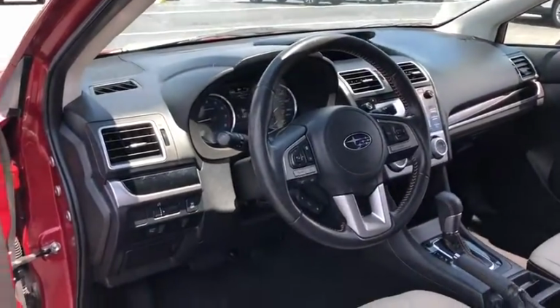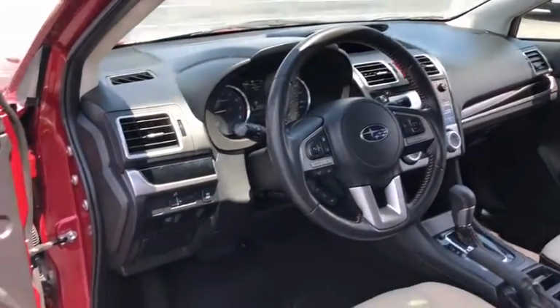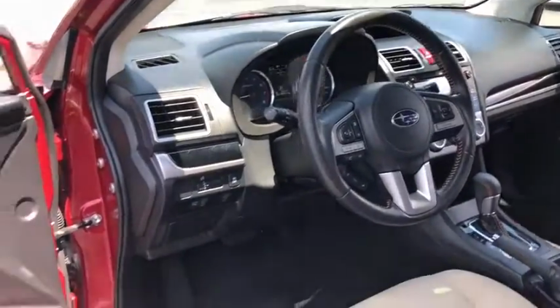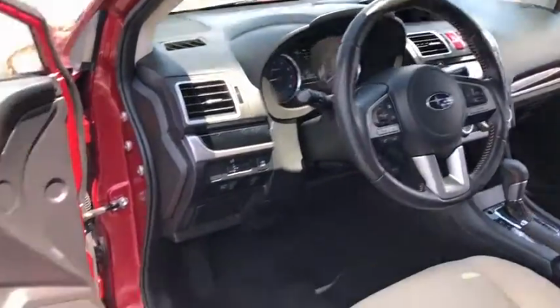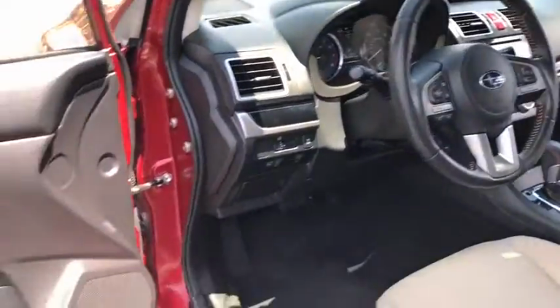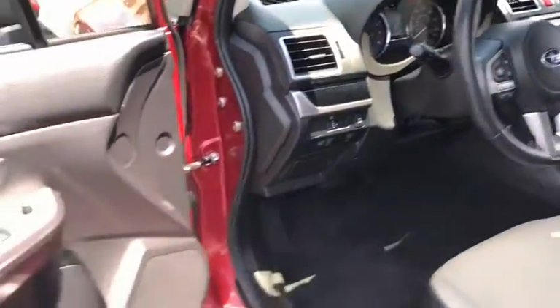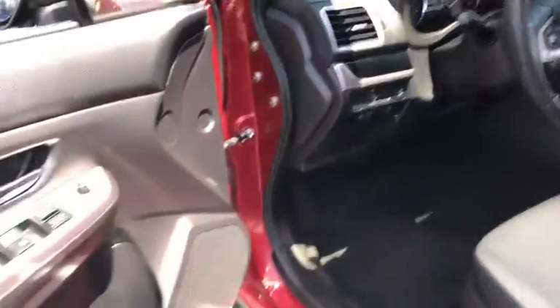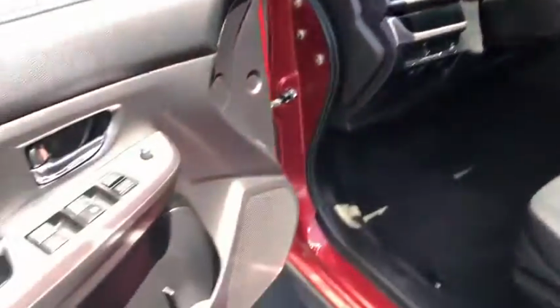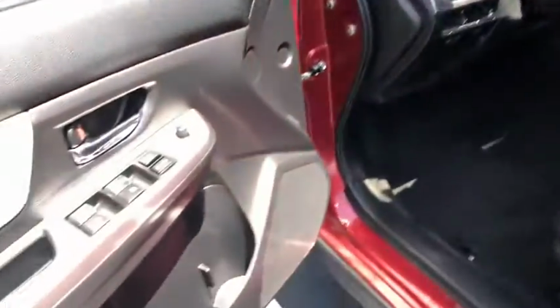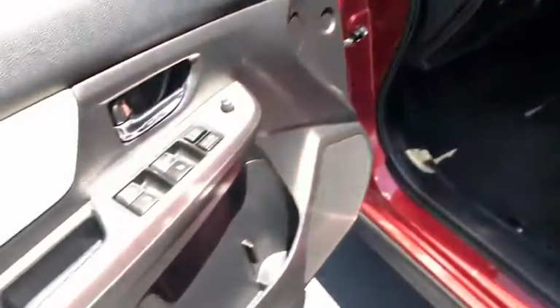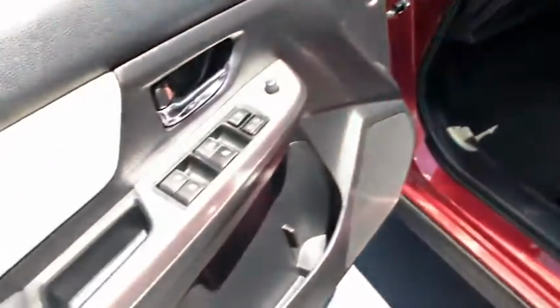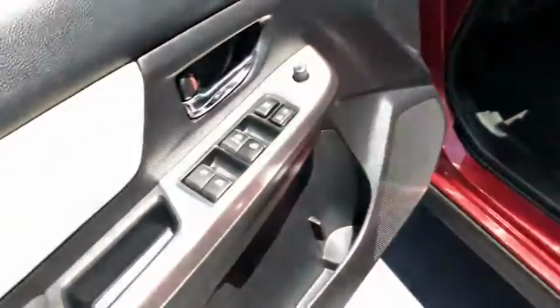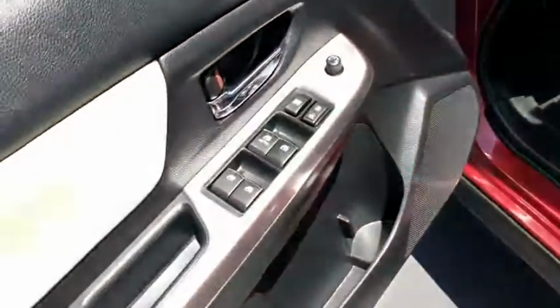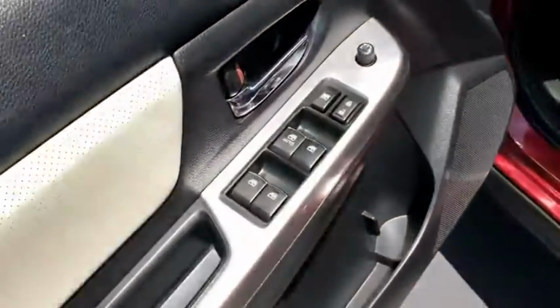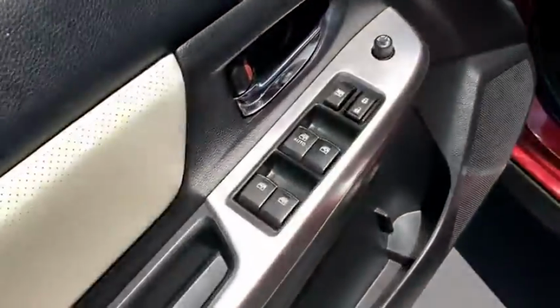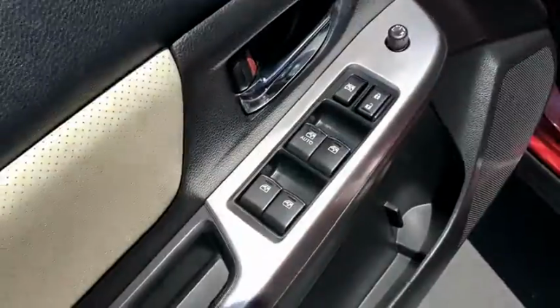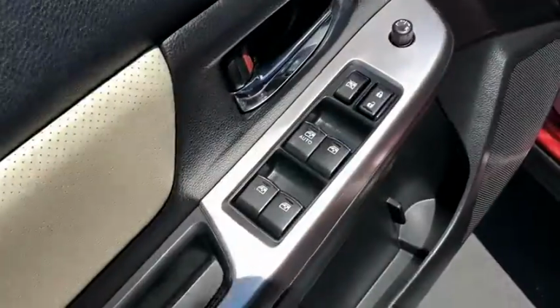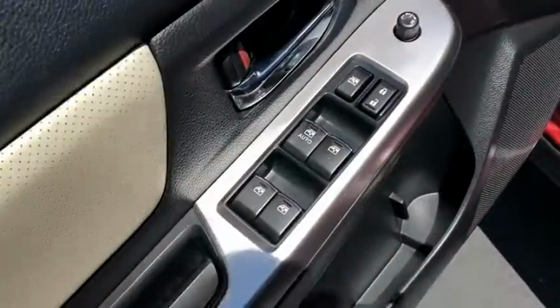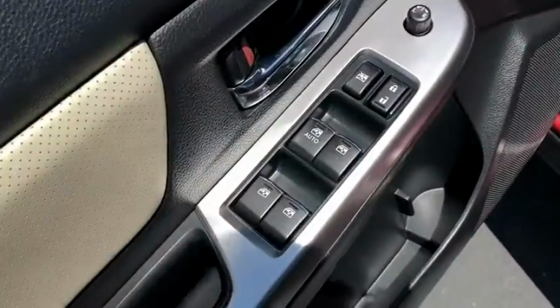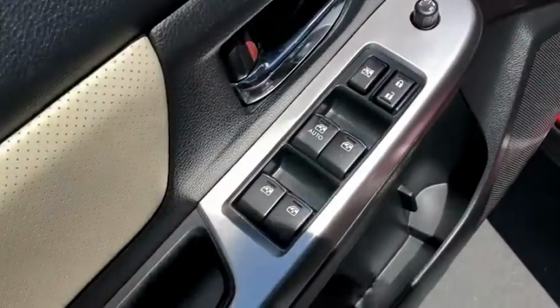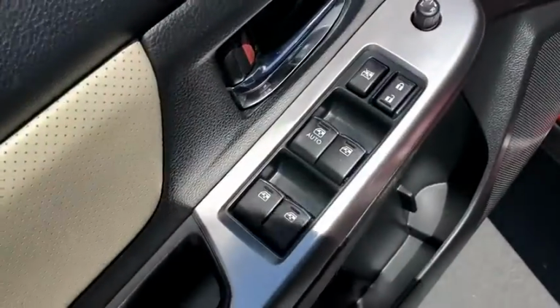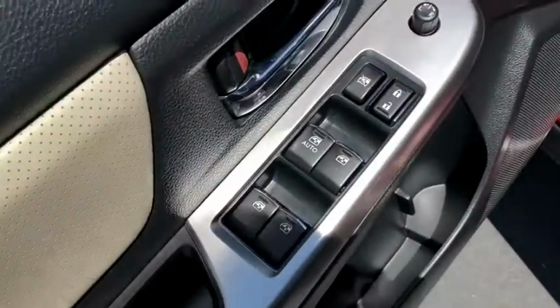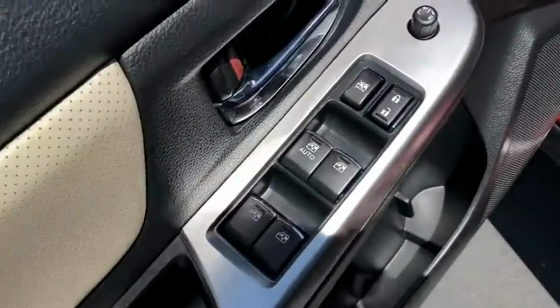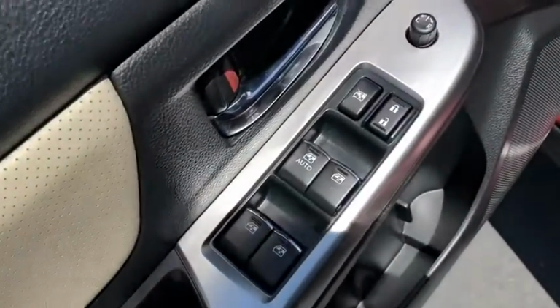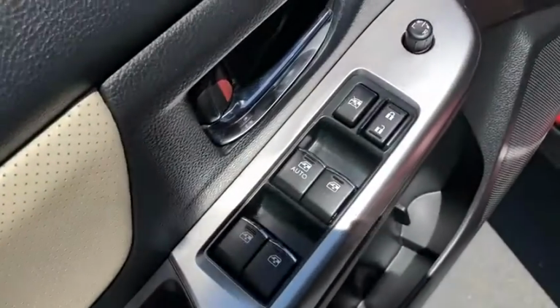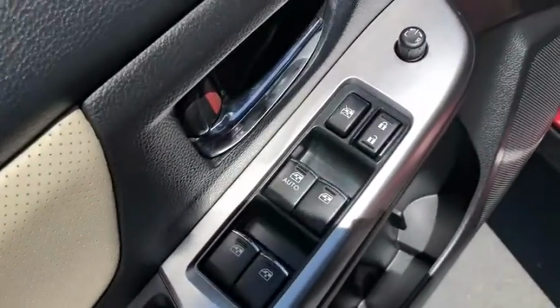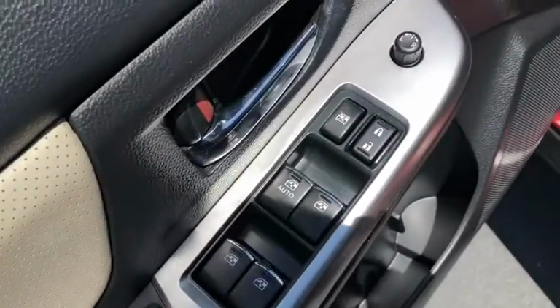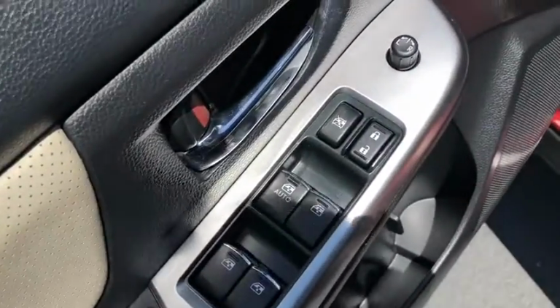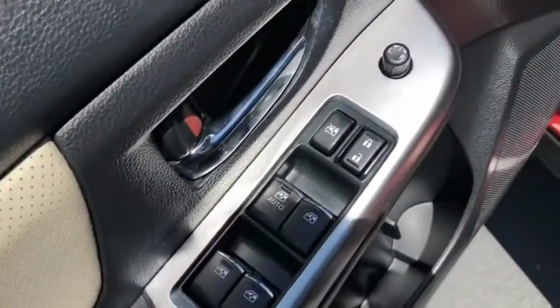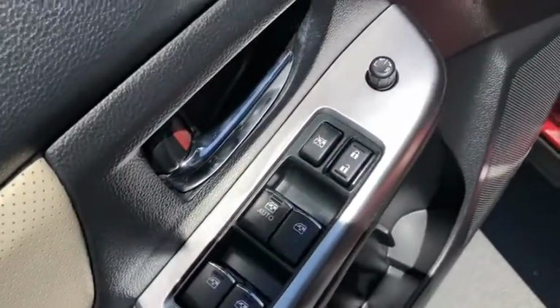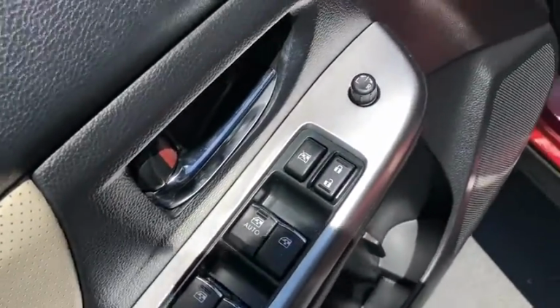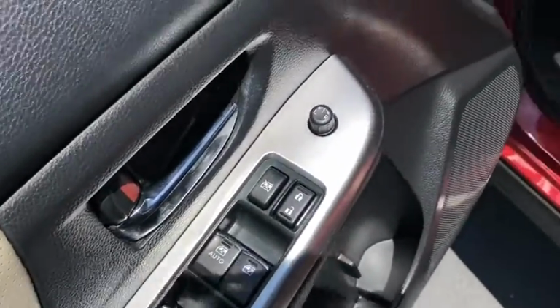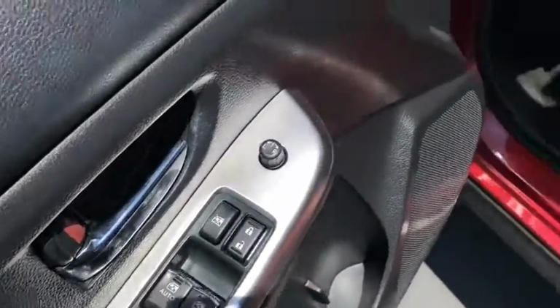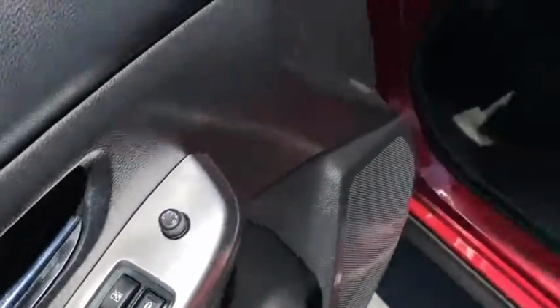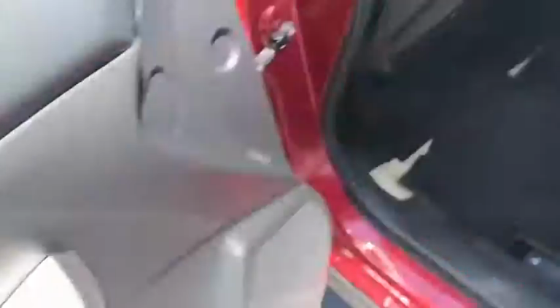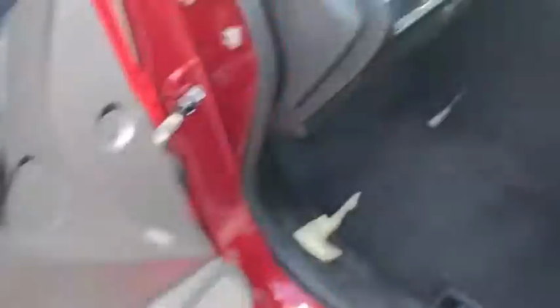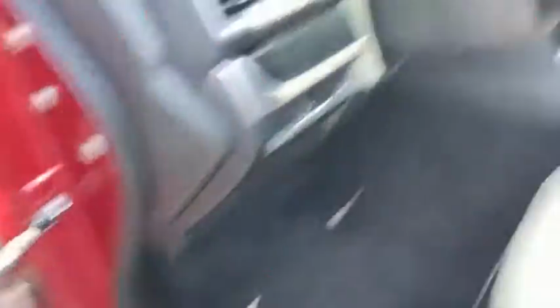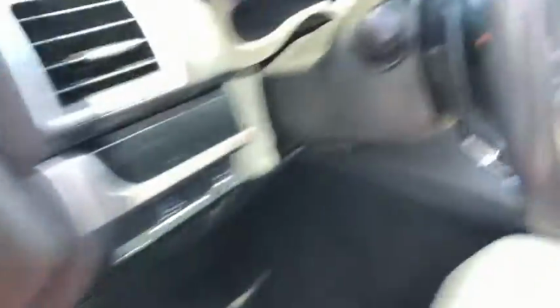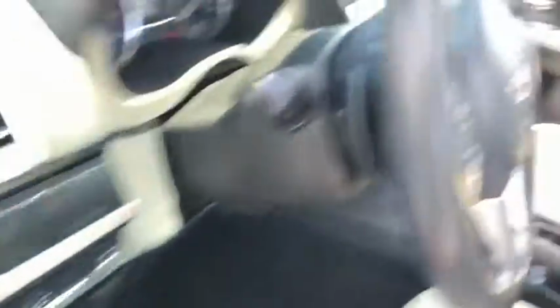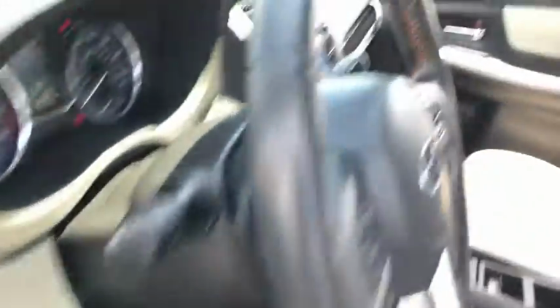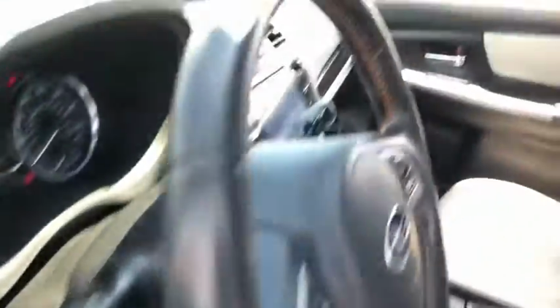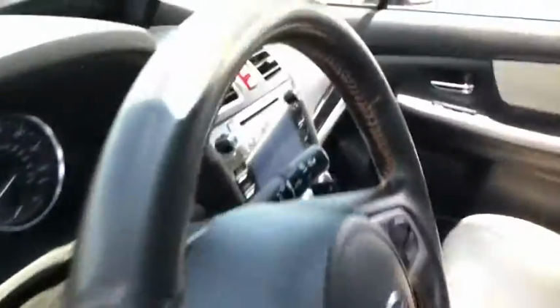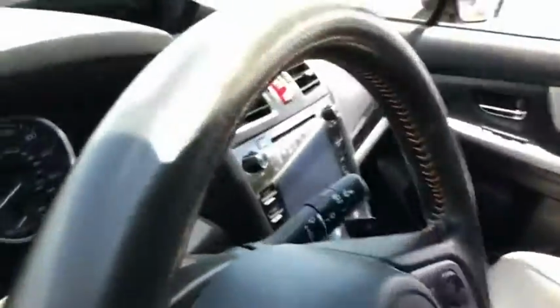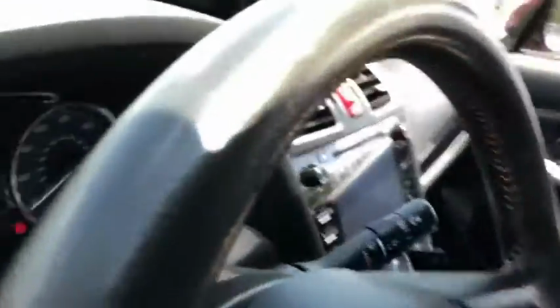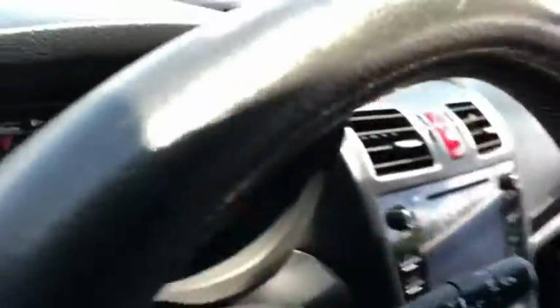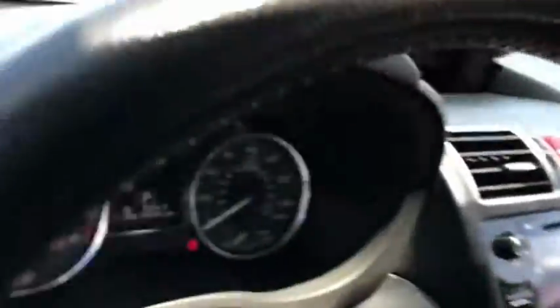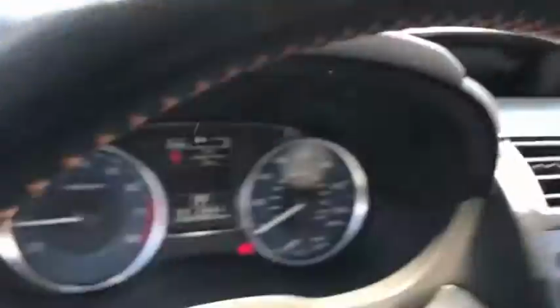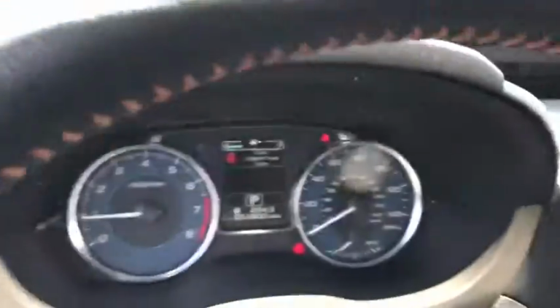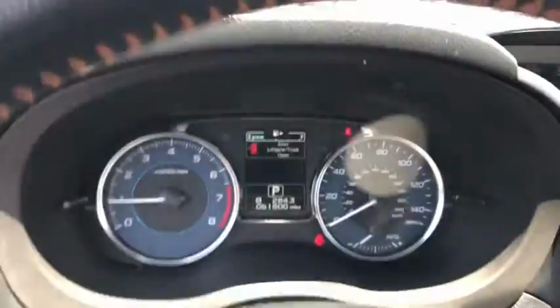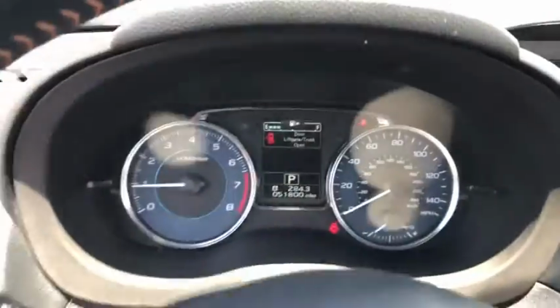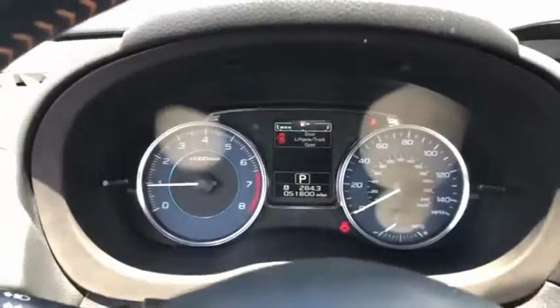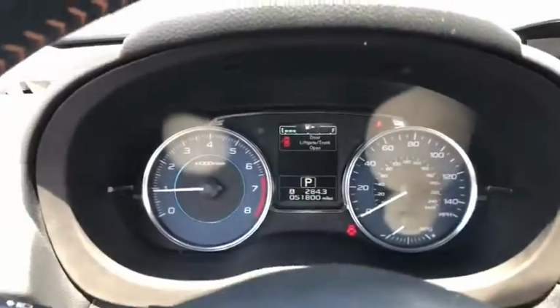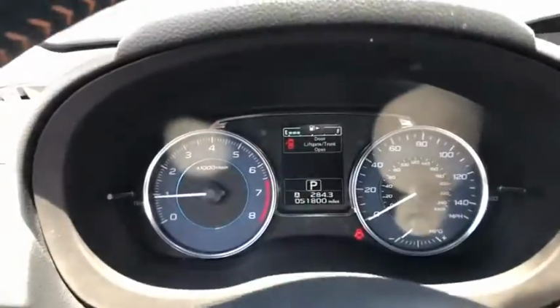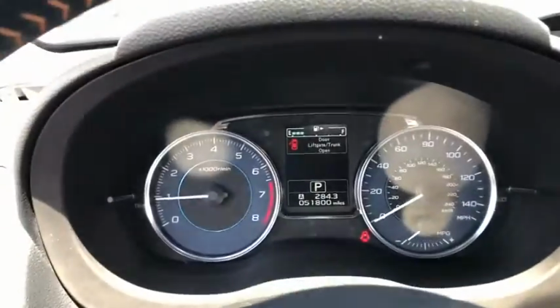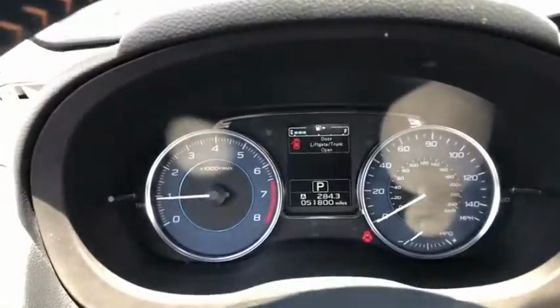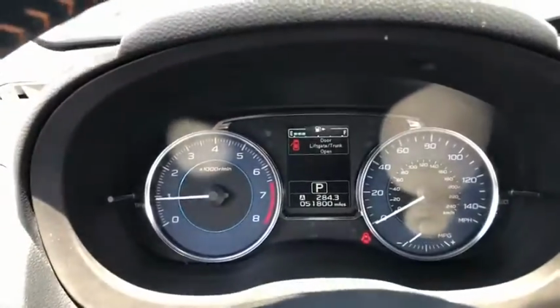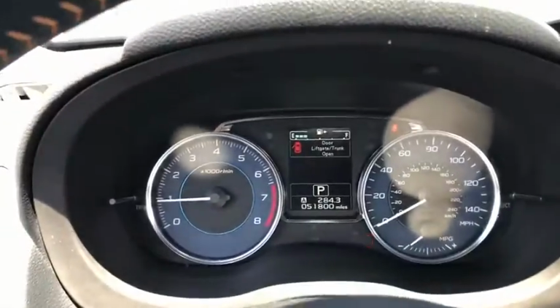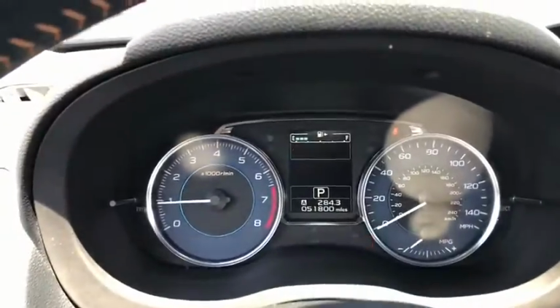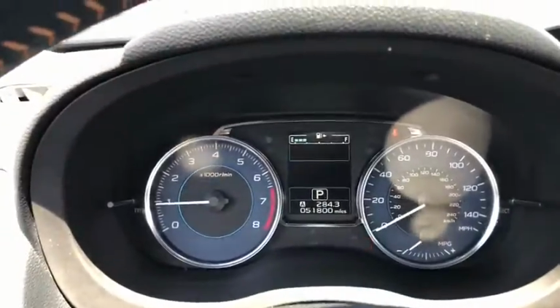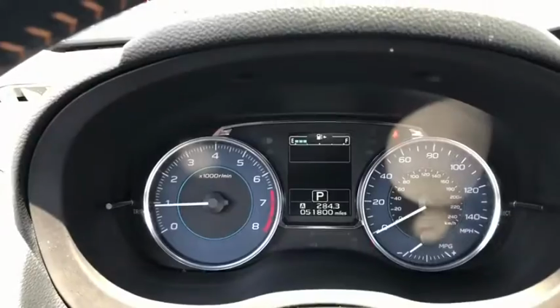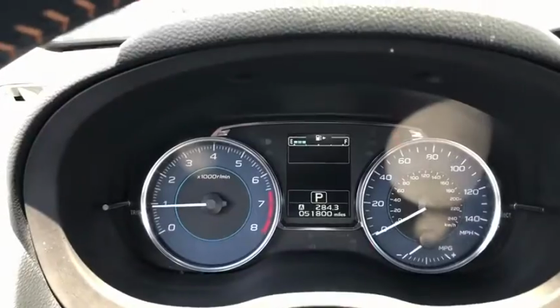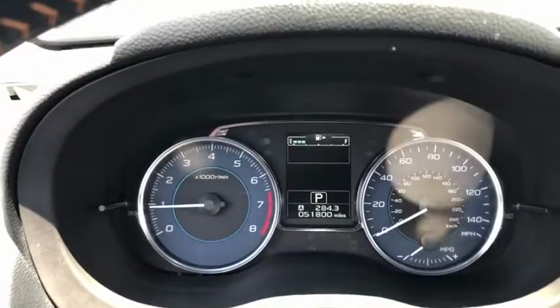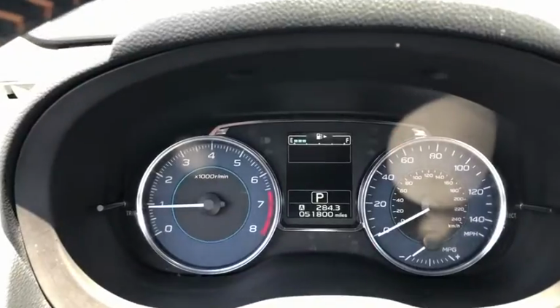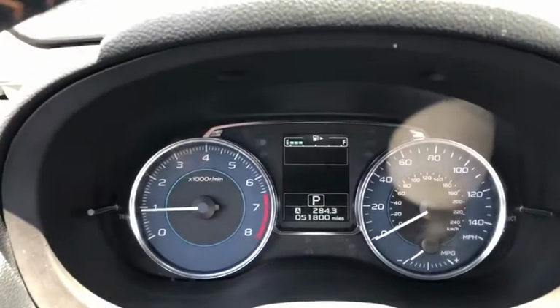And since it's a Subaru, you know the XV Crosstrek is built to last. This vehicle has less than 55,000 miles.